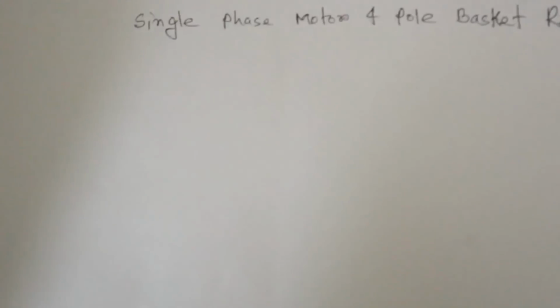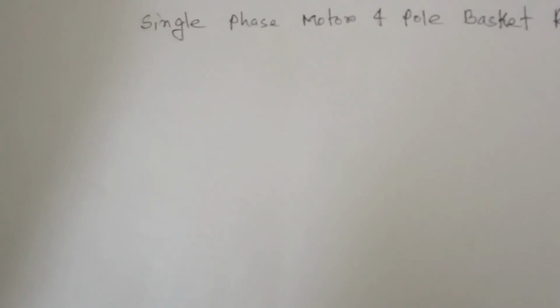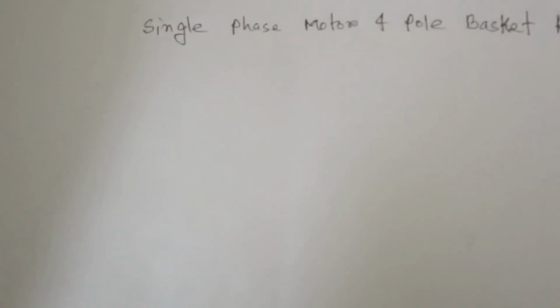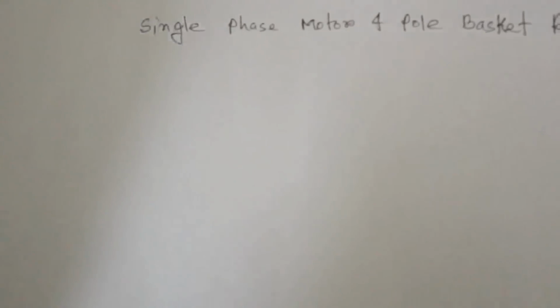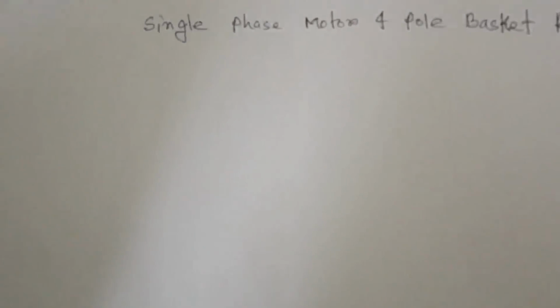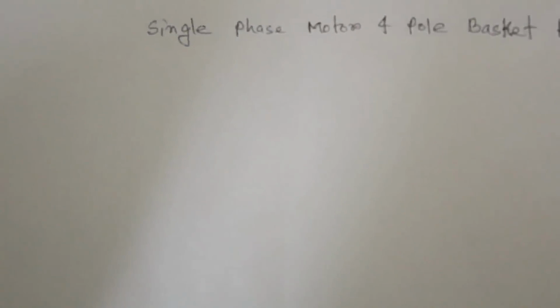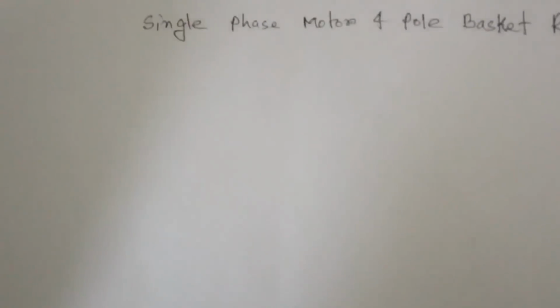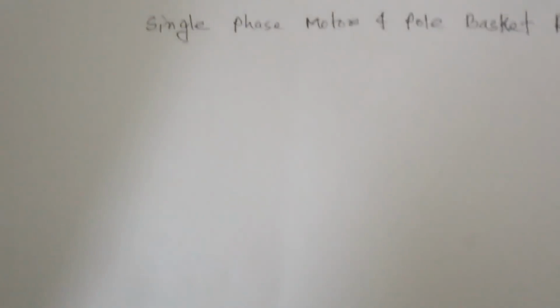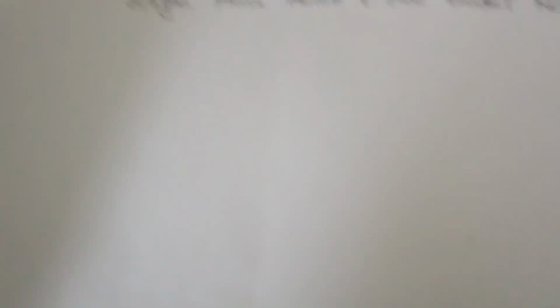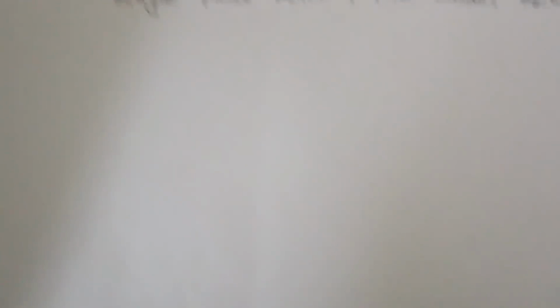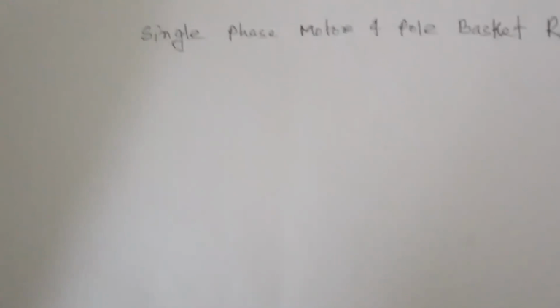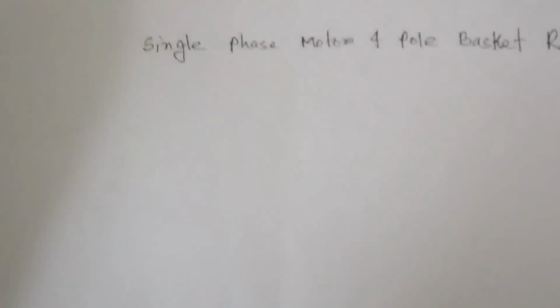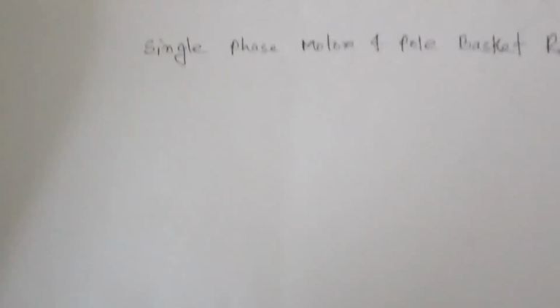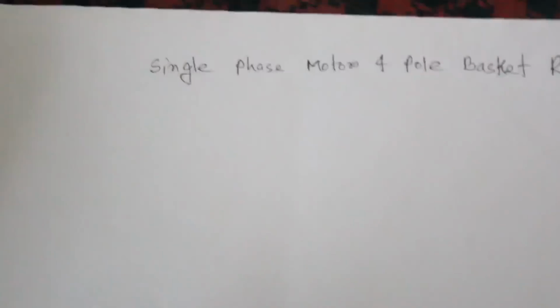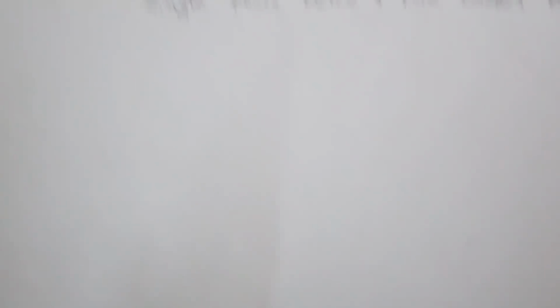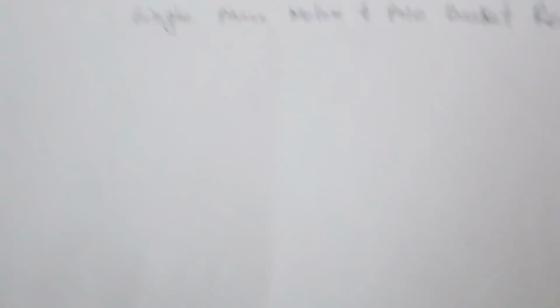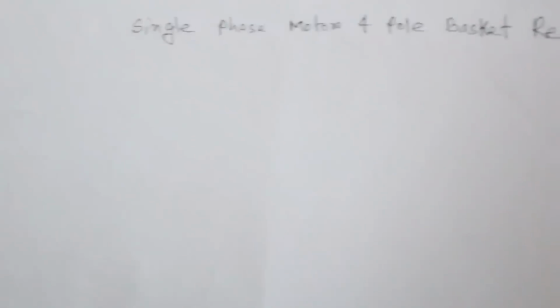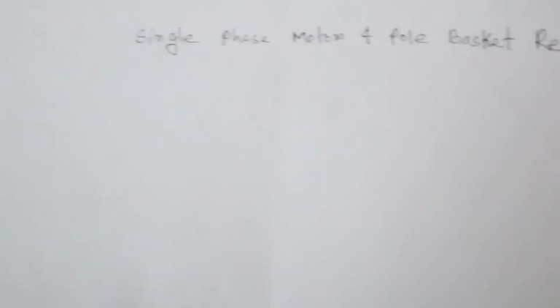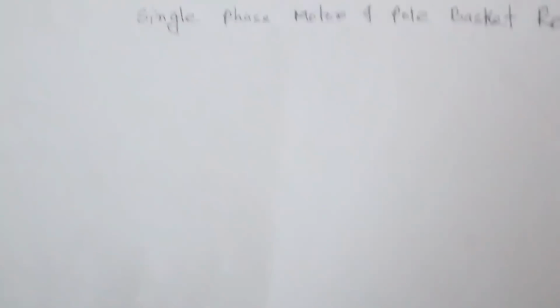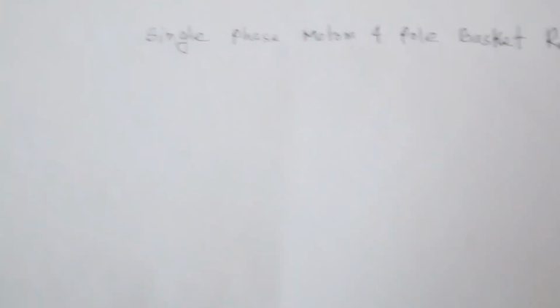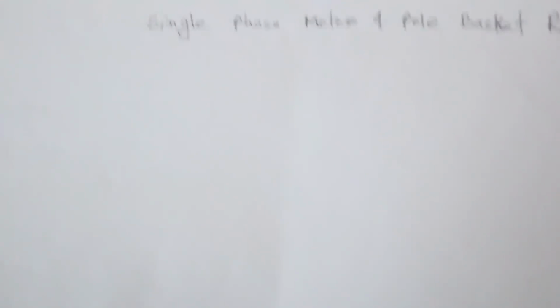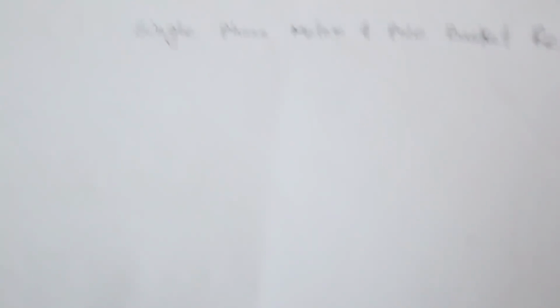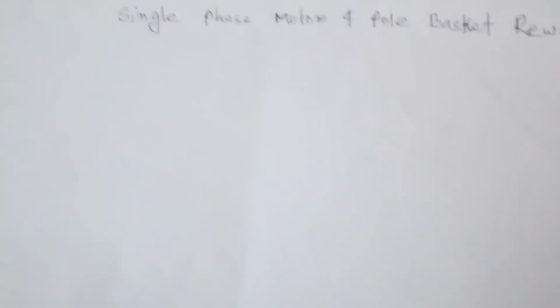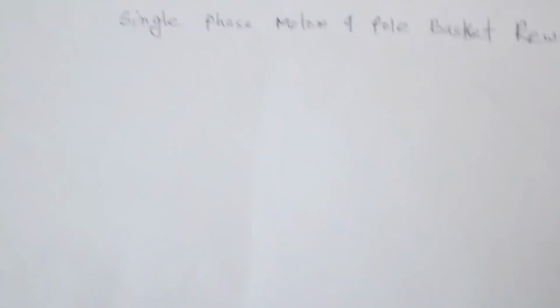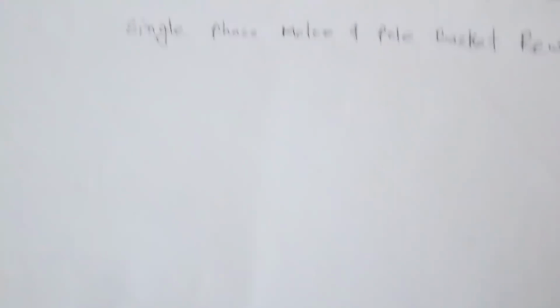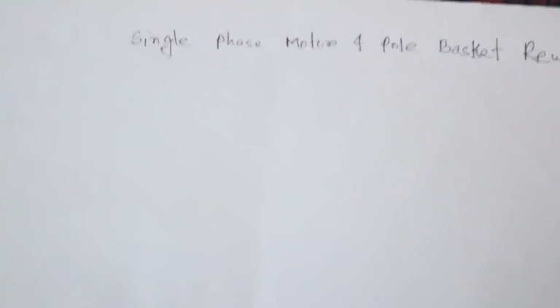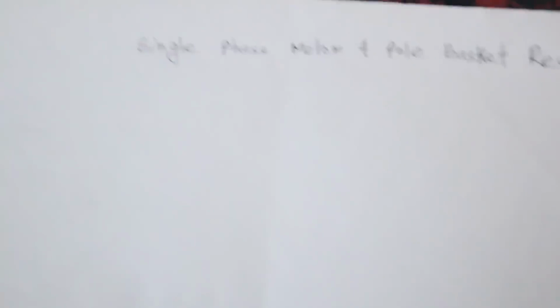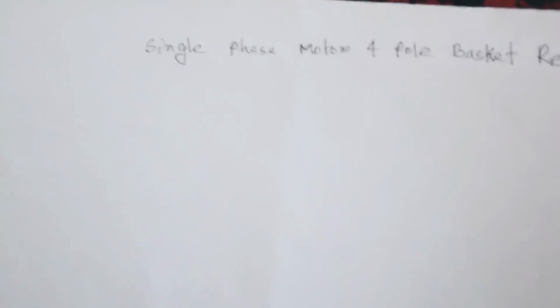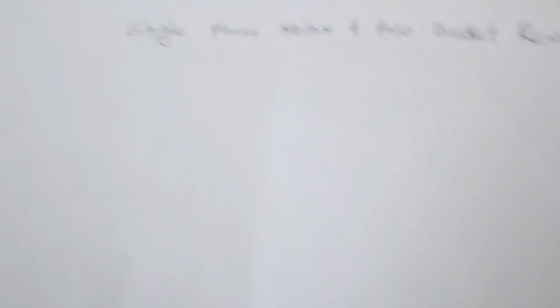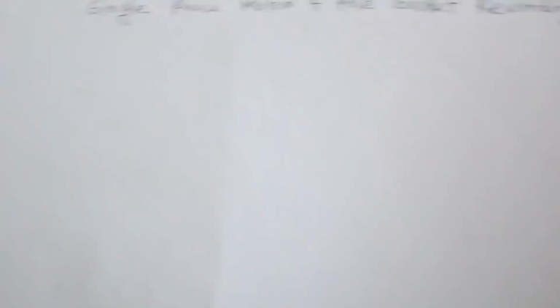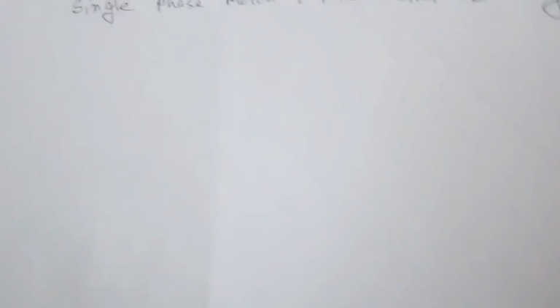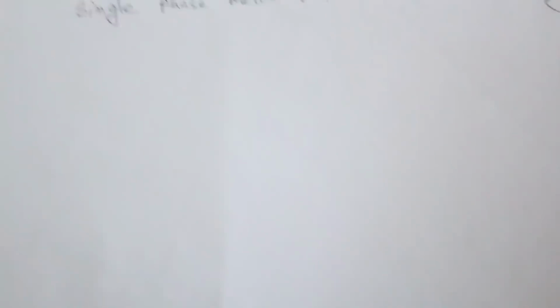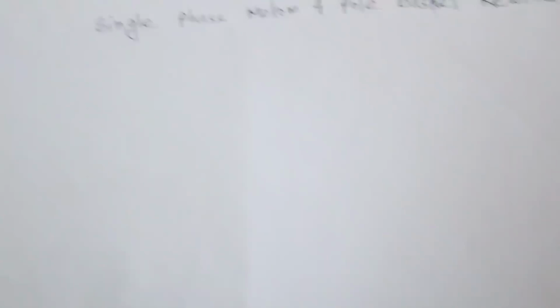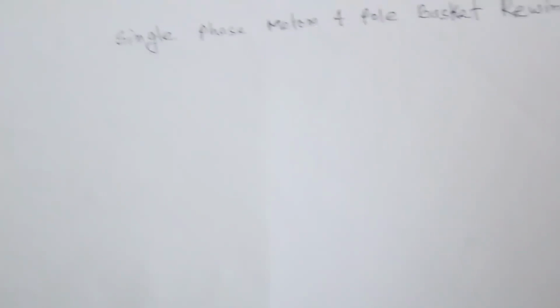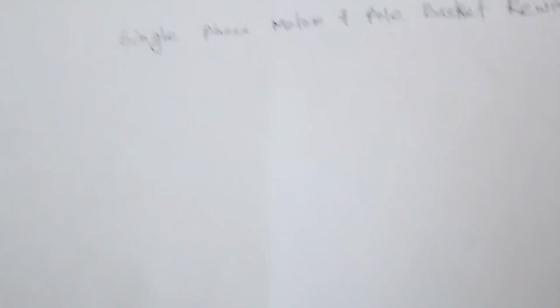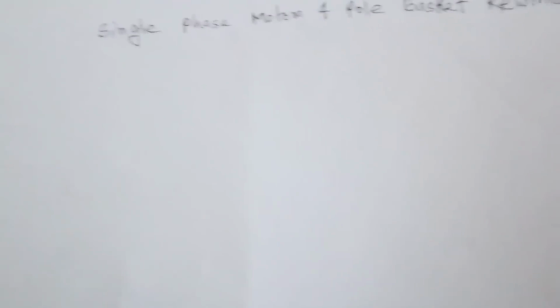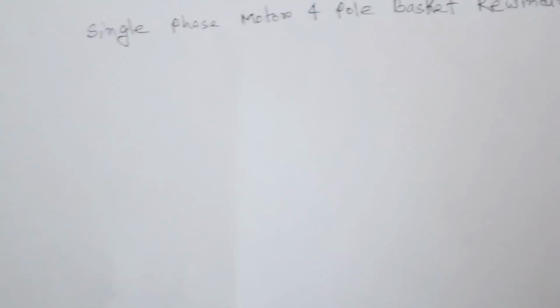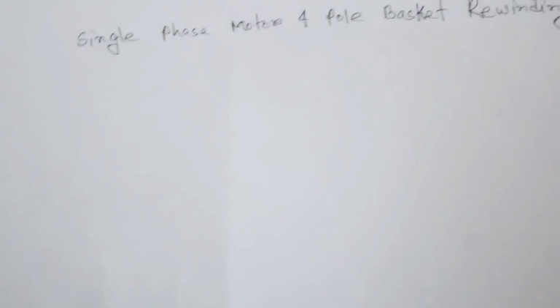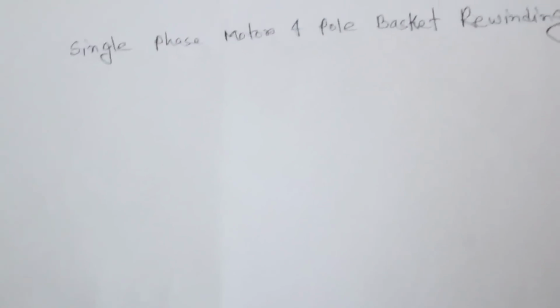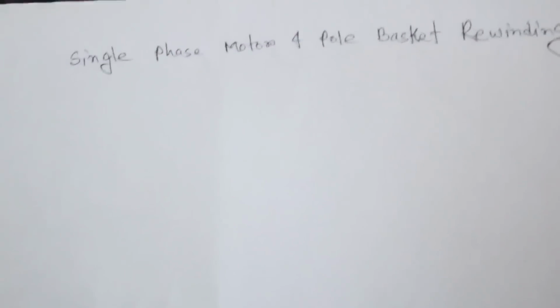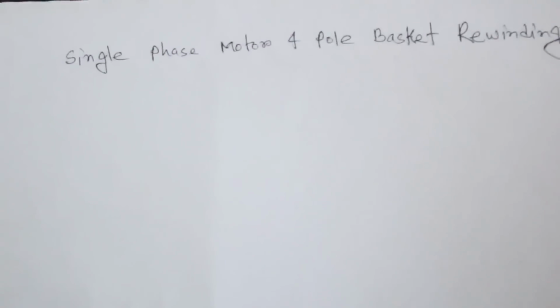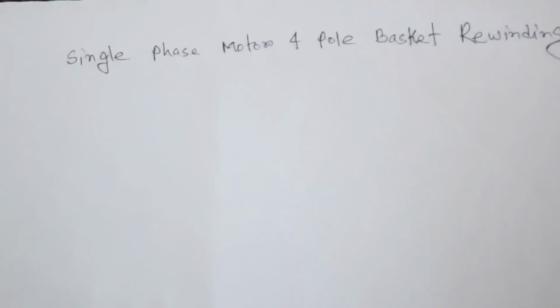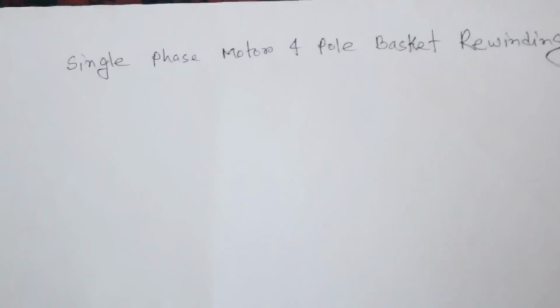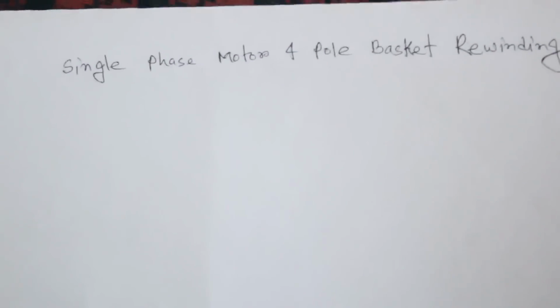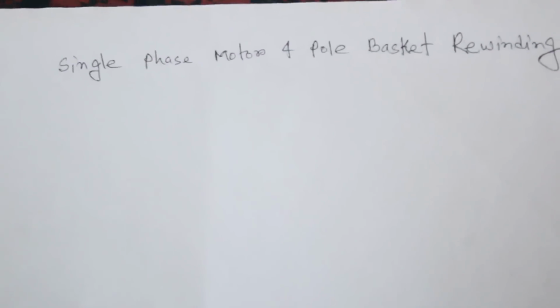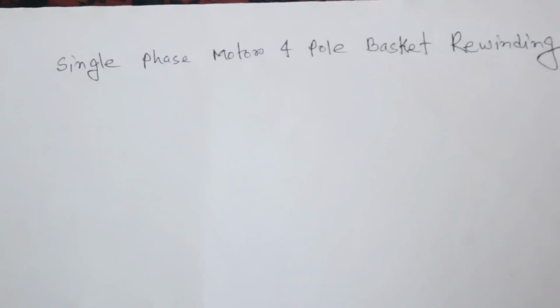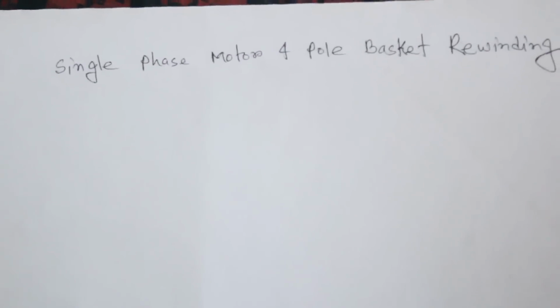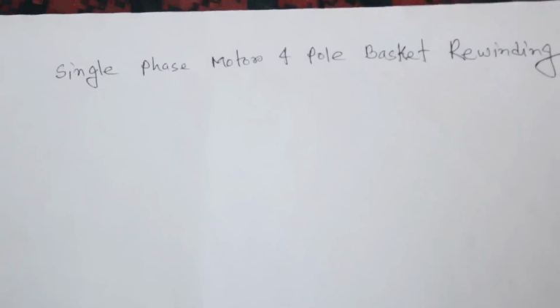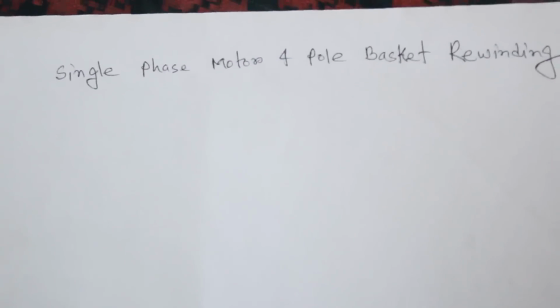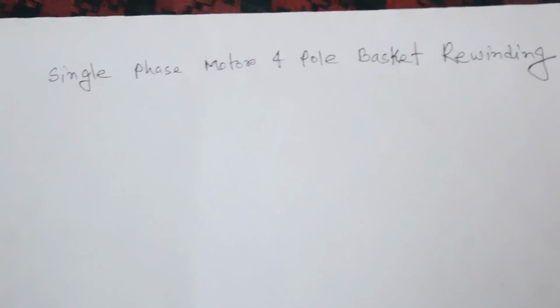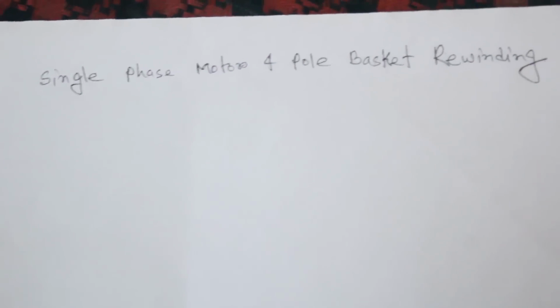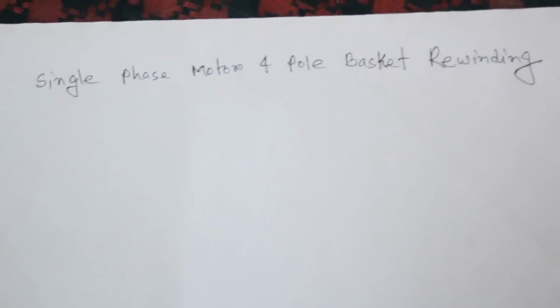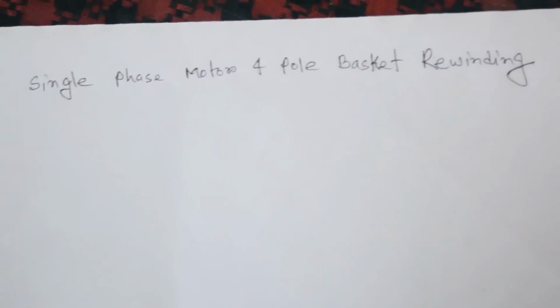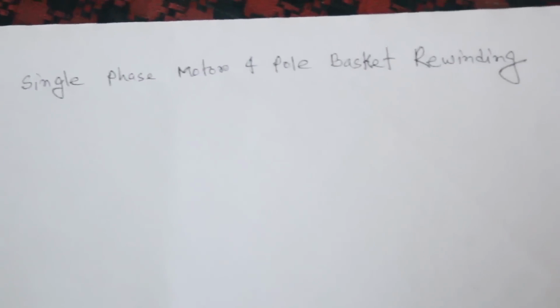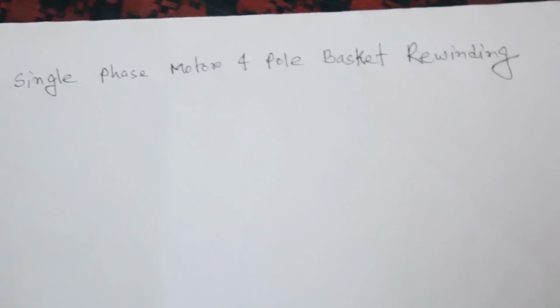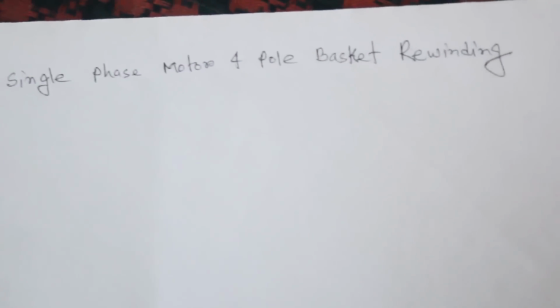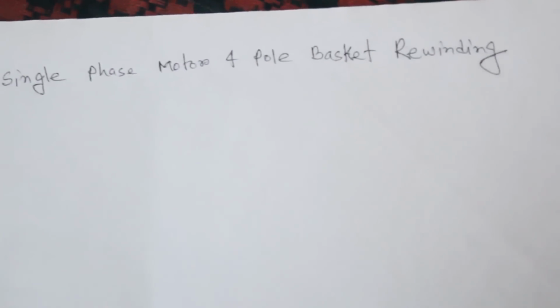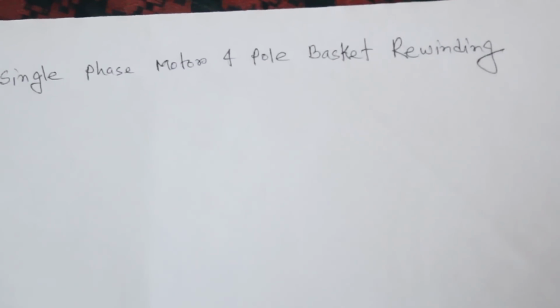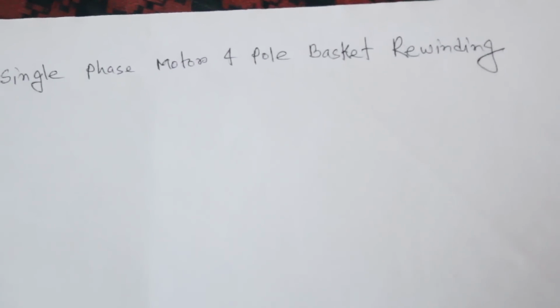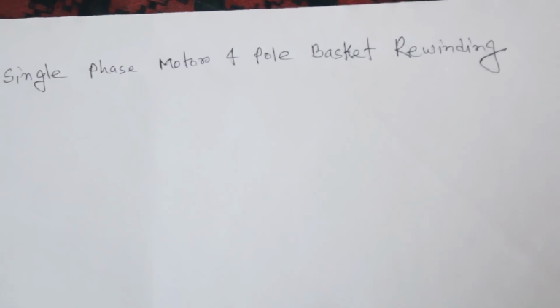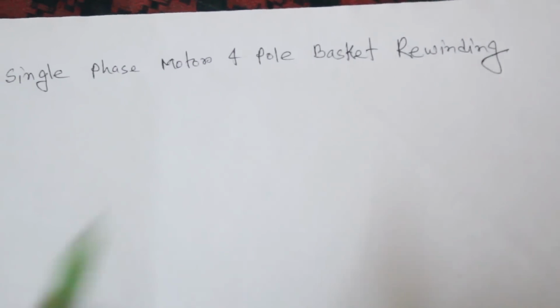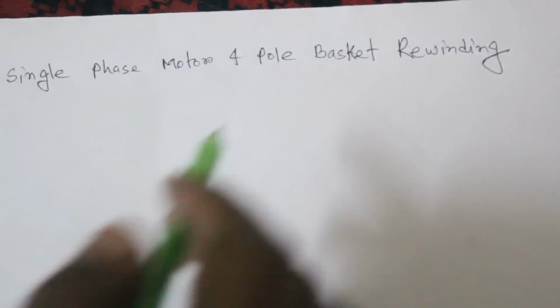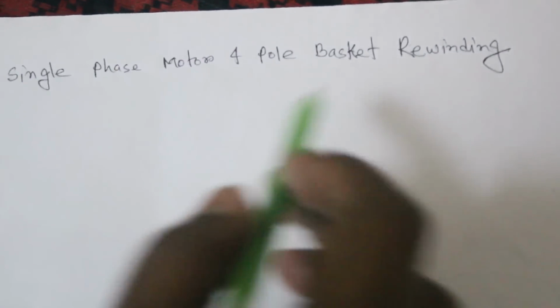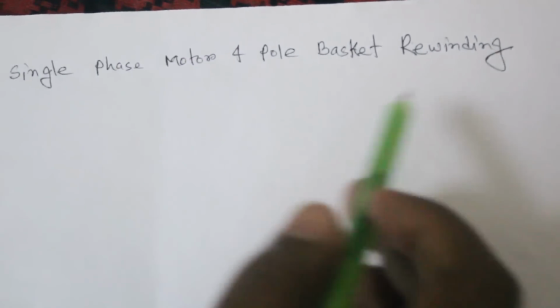Welcome to this YouTube video. Today I discuss how to make a single-phase motor for poor basket rewinding.